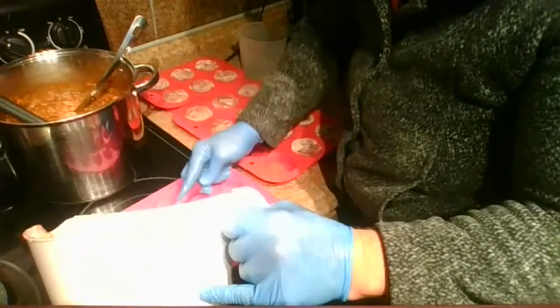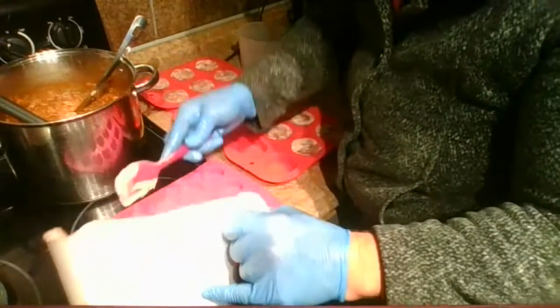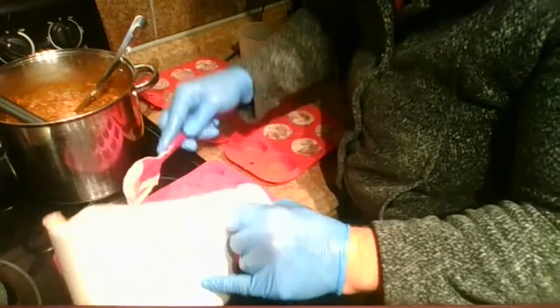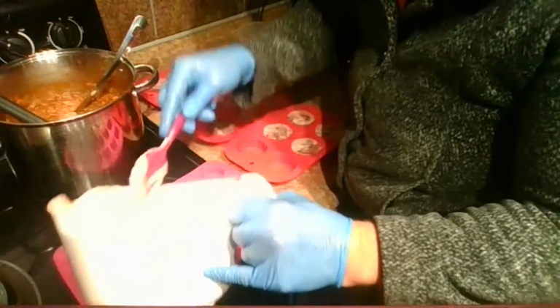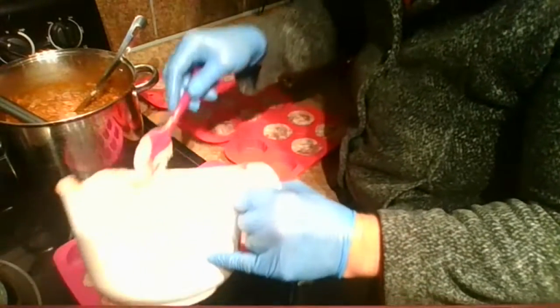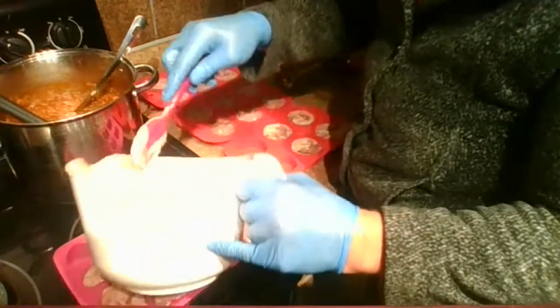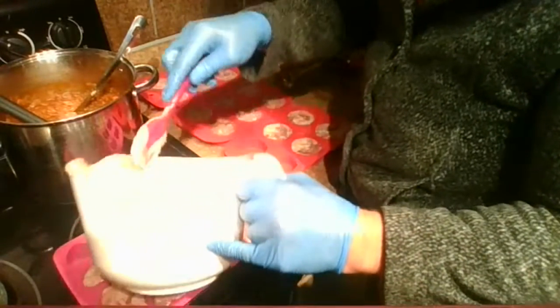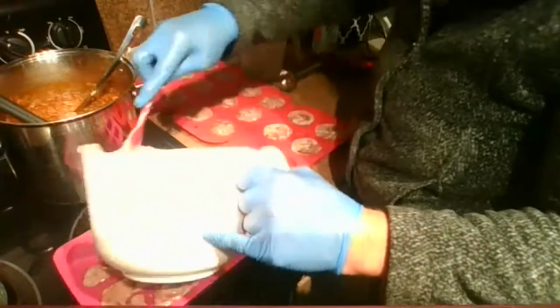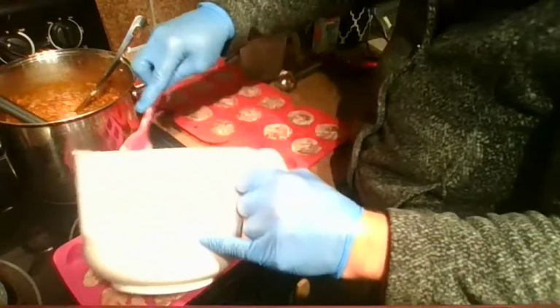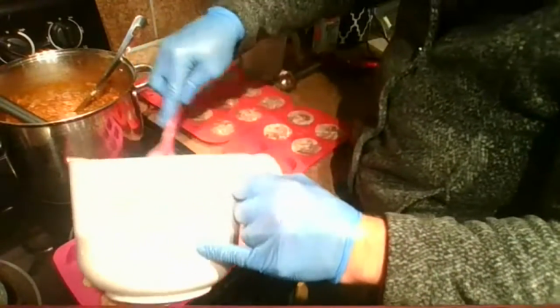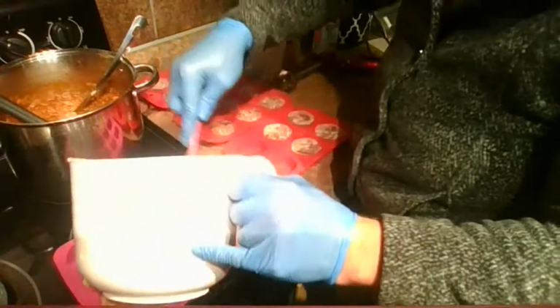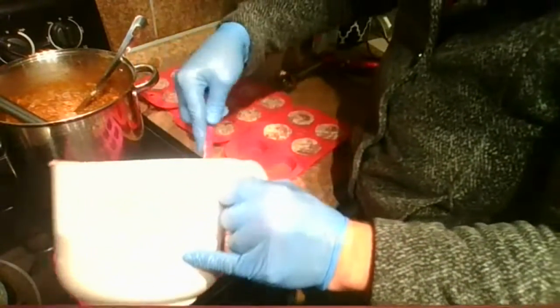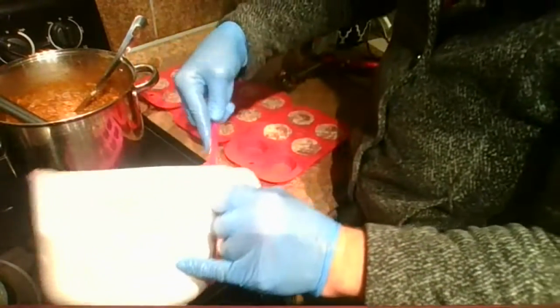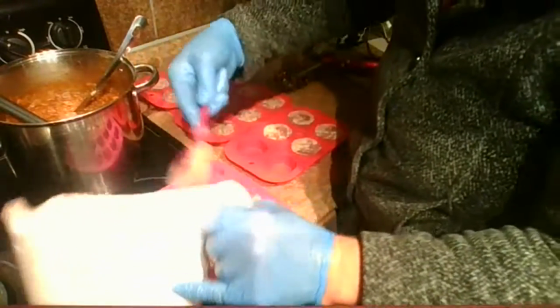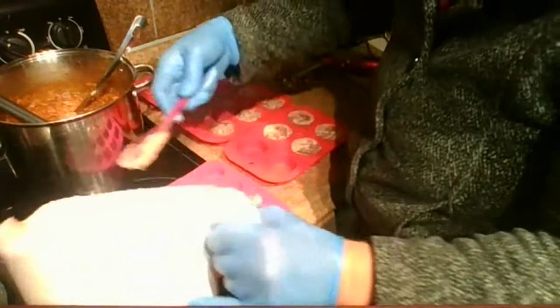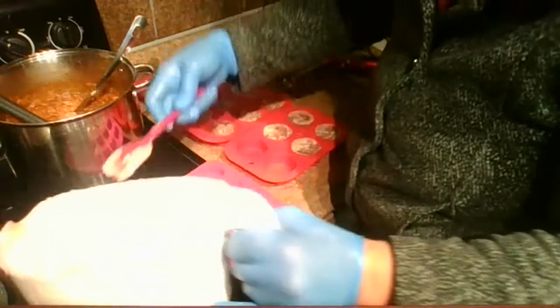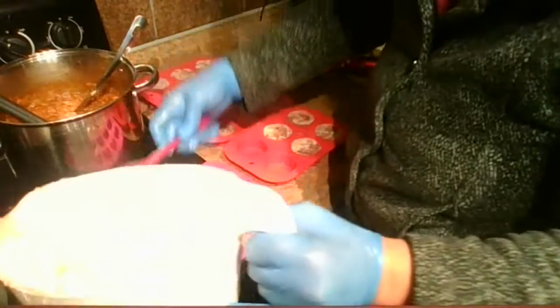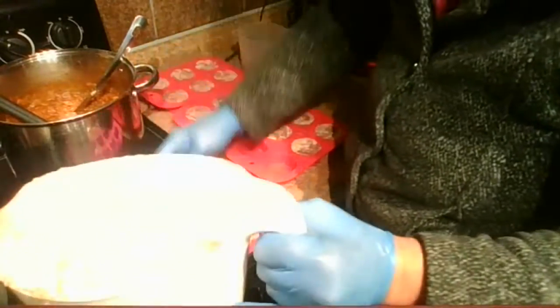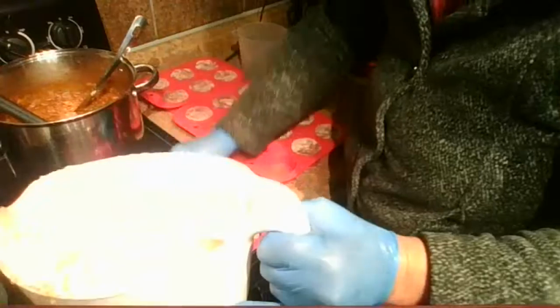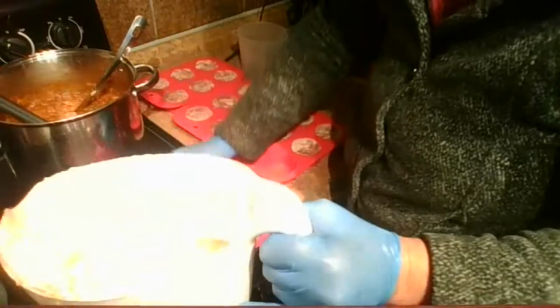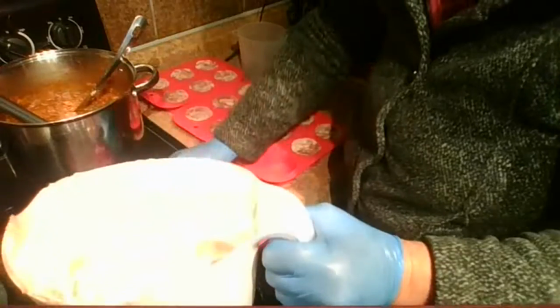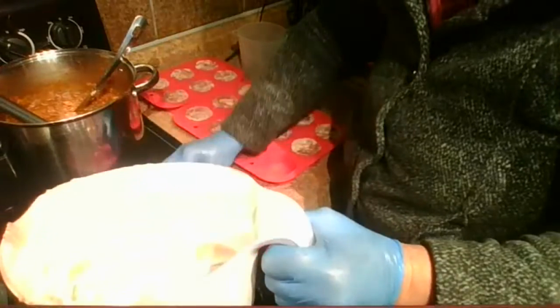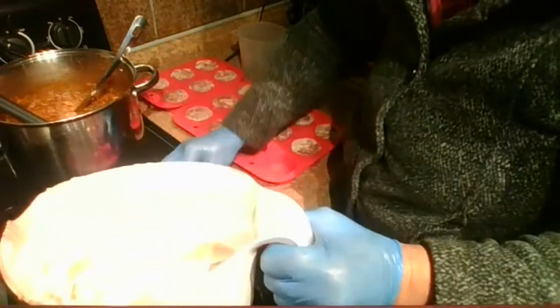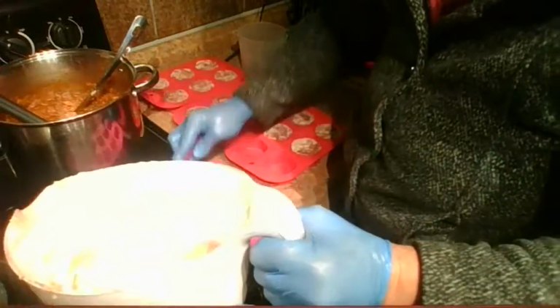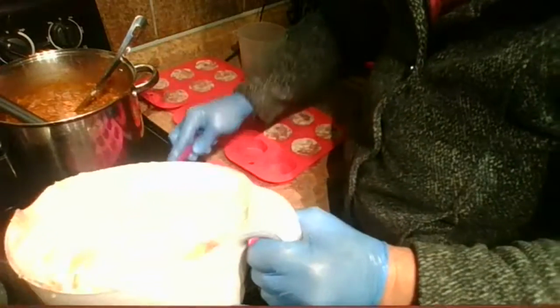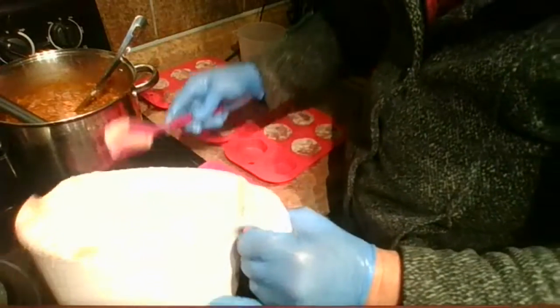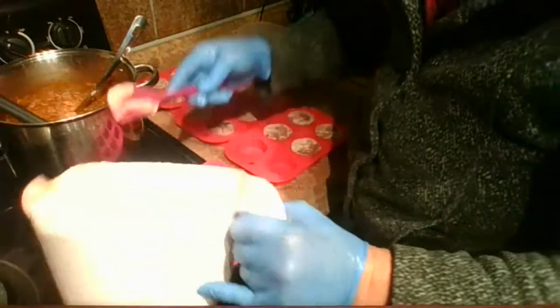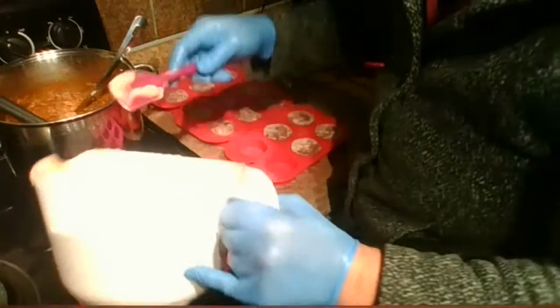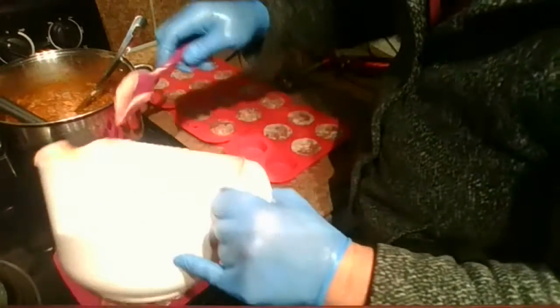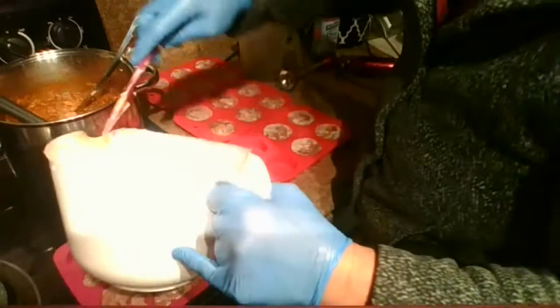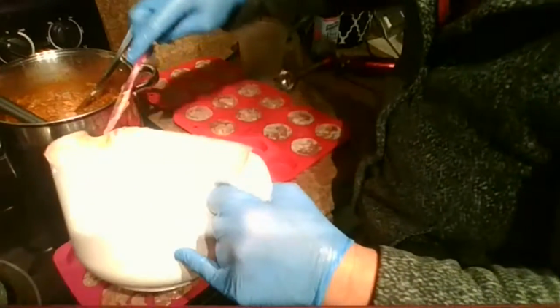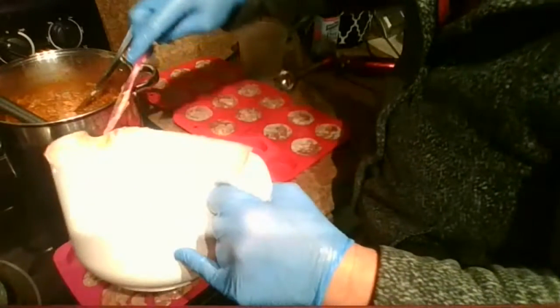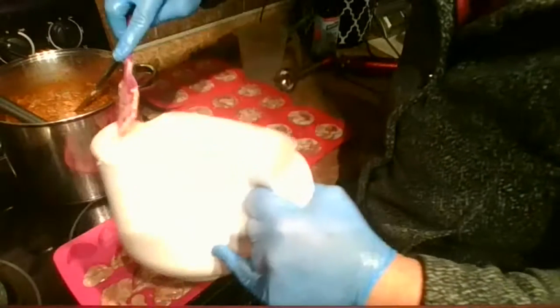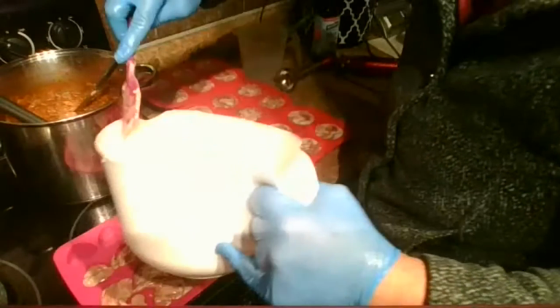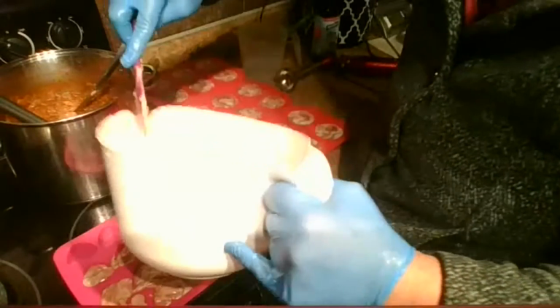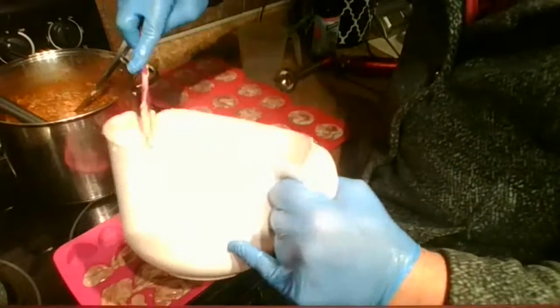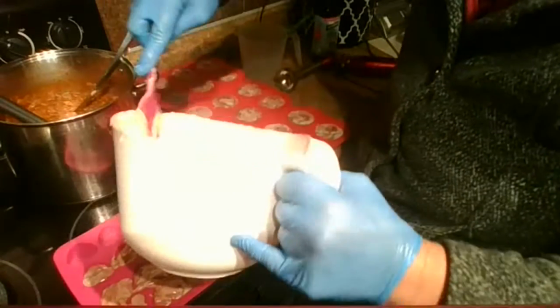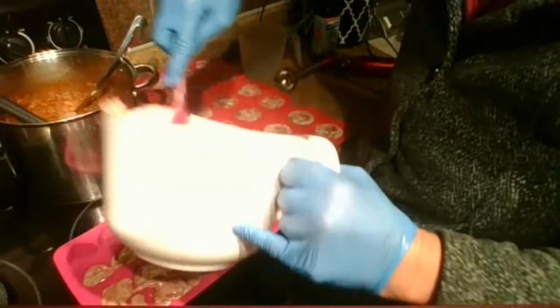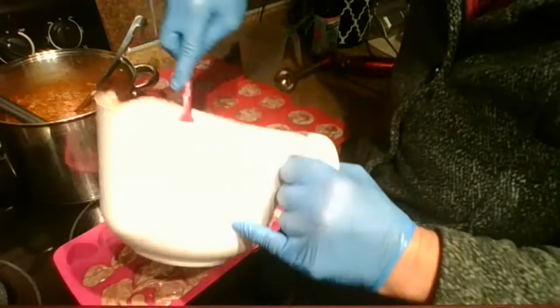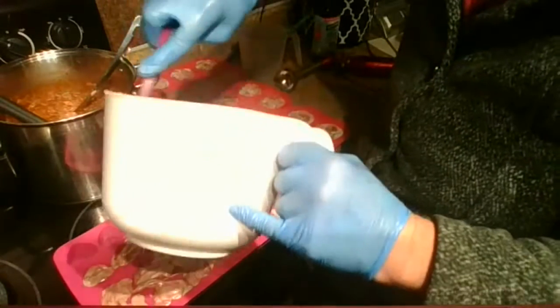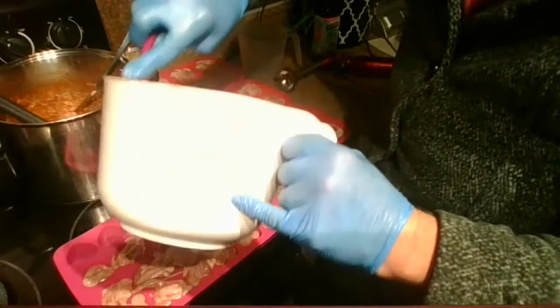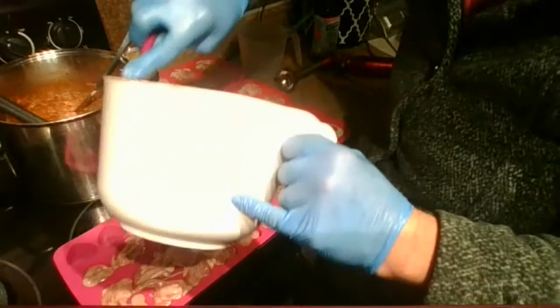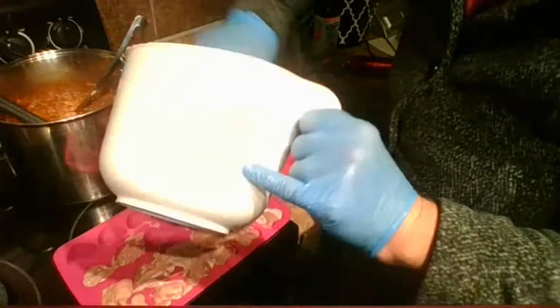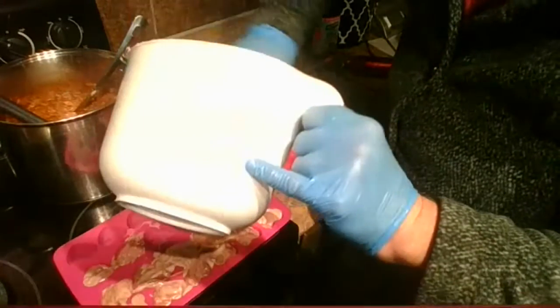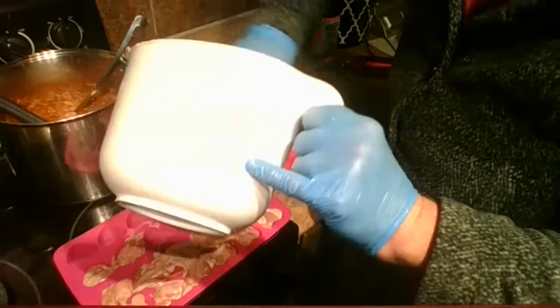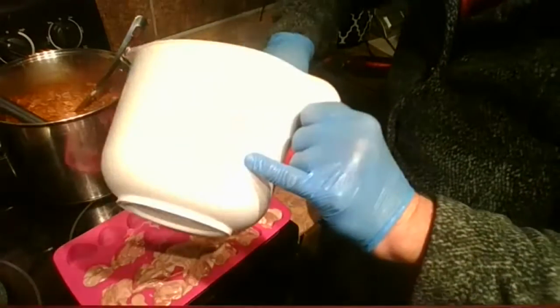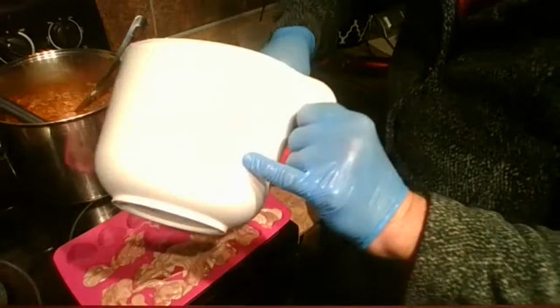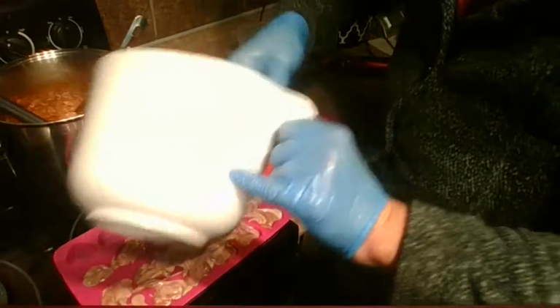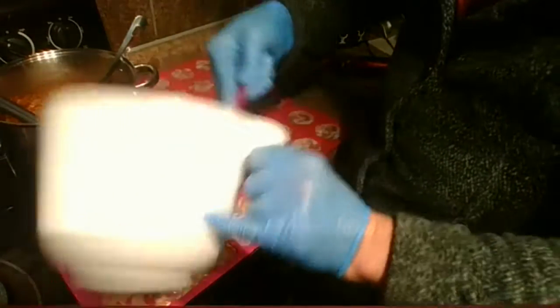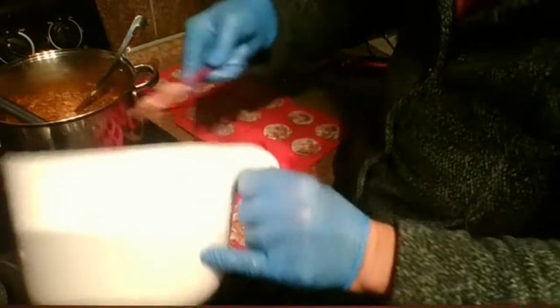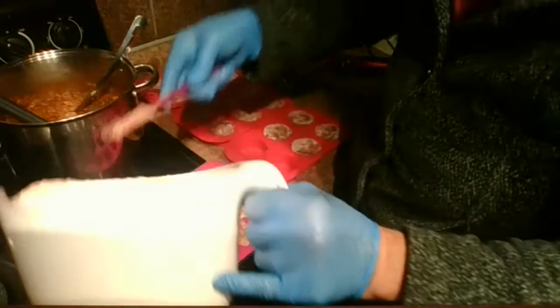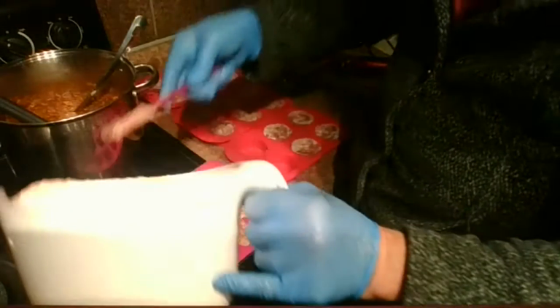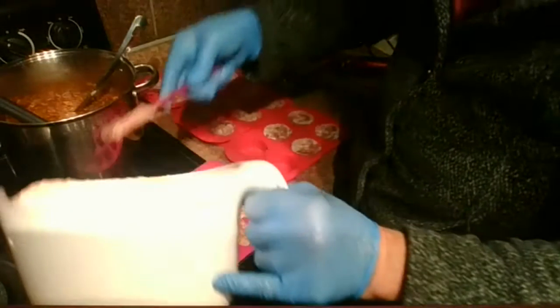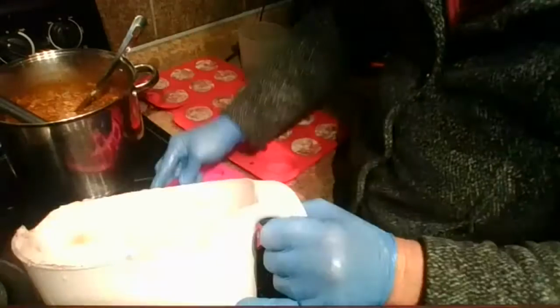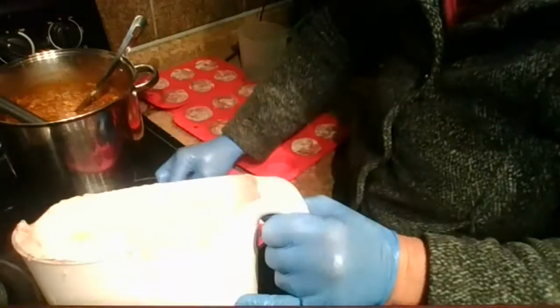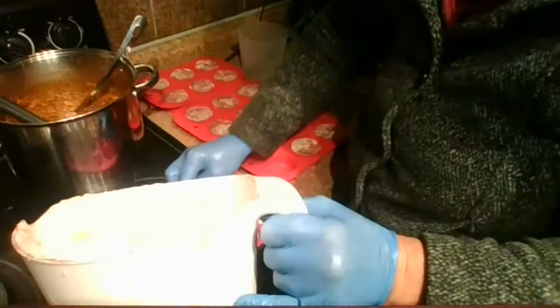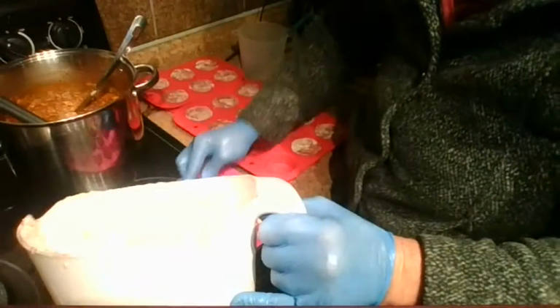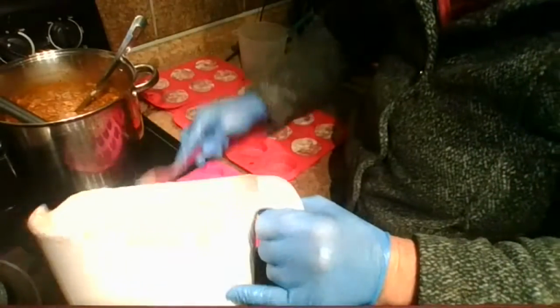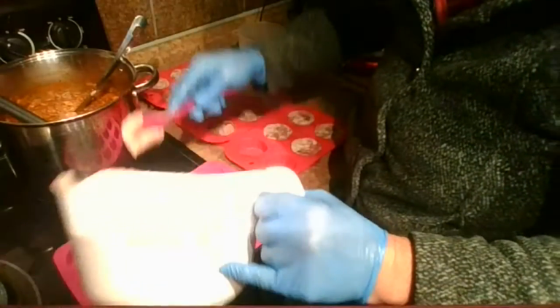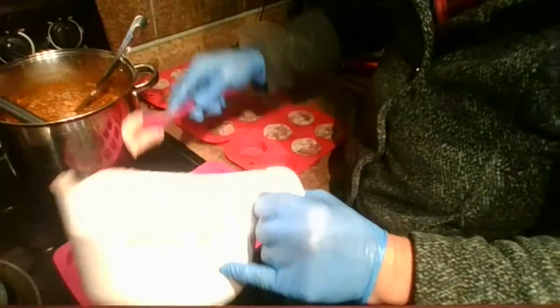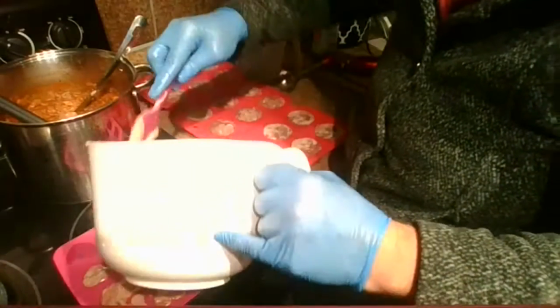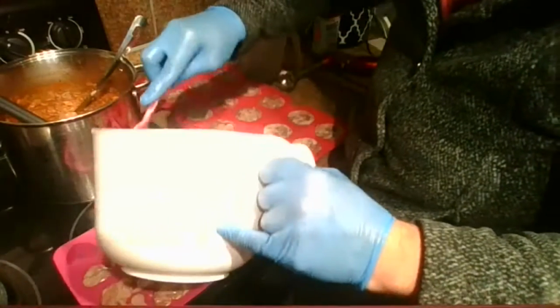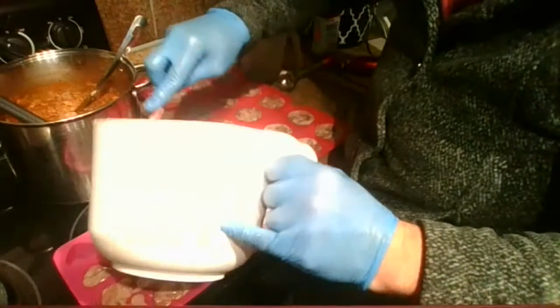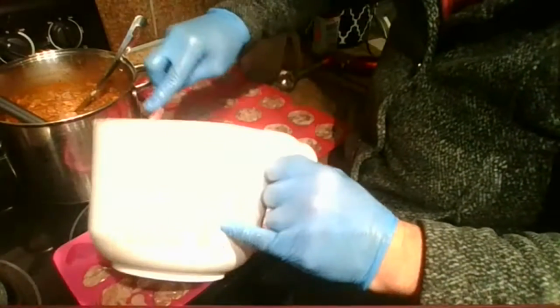I haven't made a rose clay soap in ages. It's really, really good for your skin — I love using it as a facial bar.